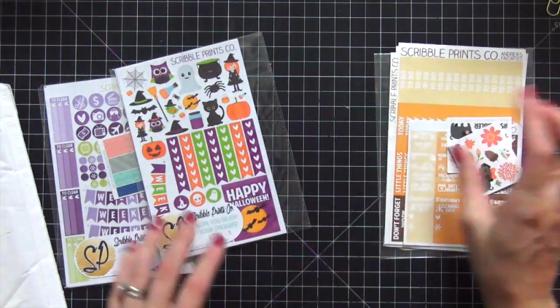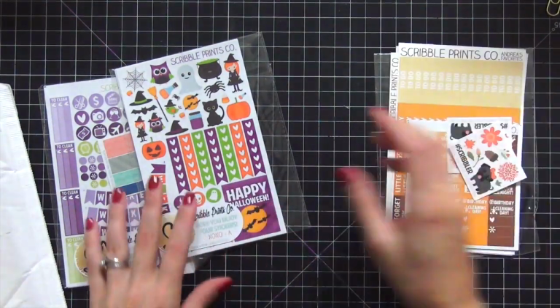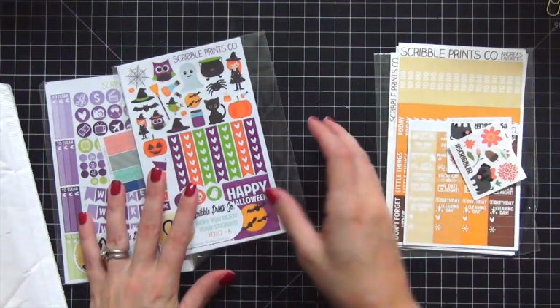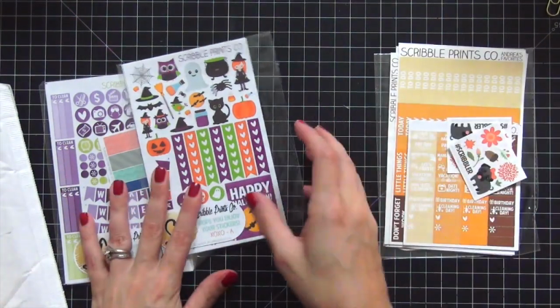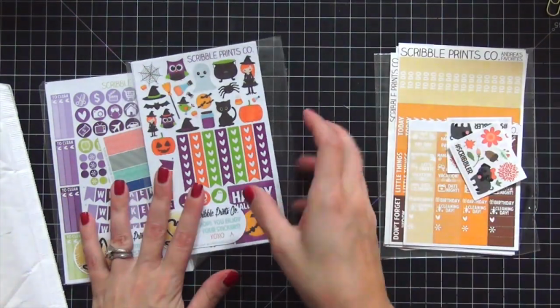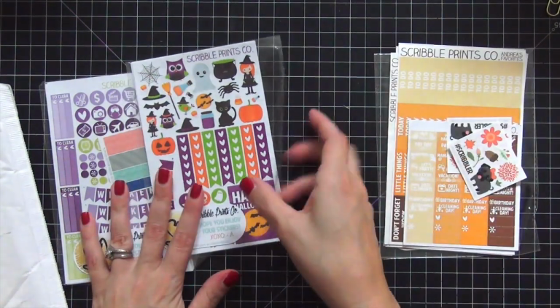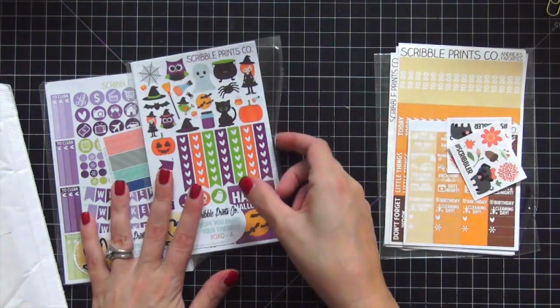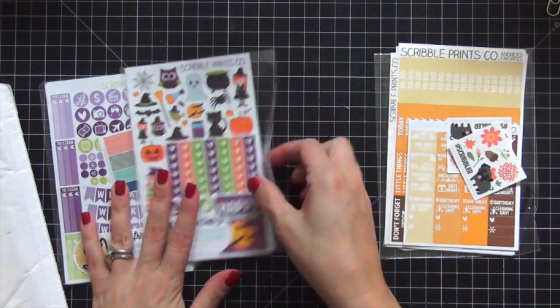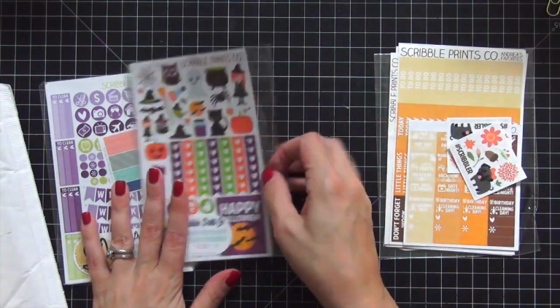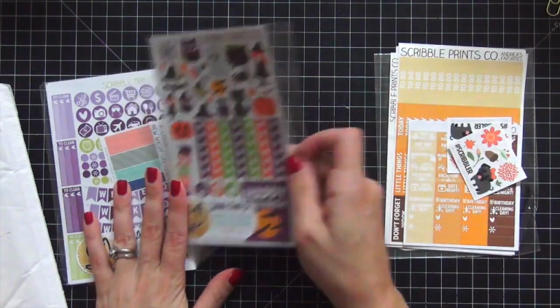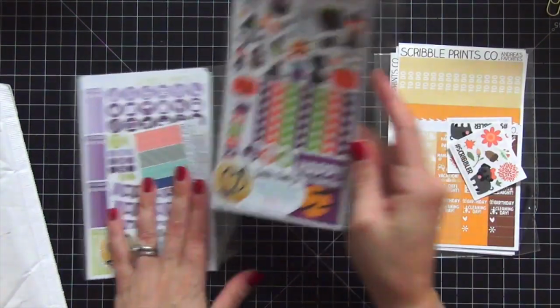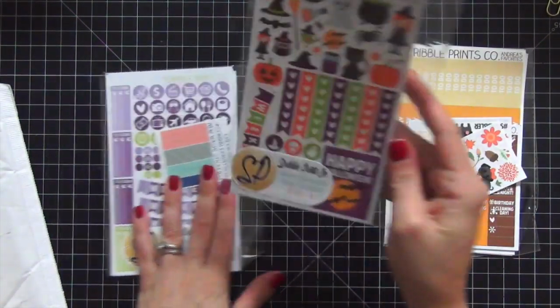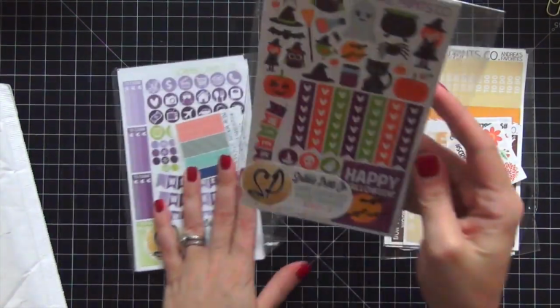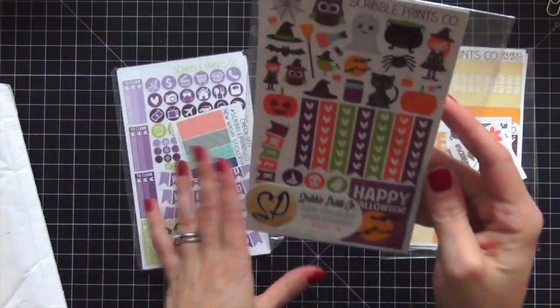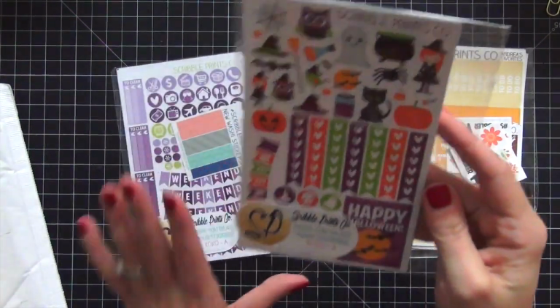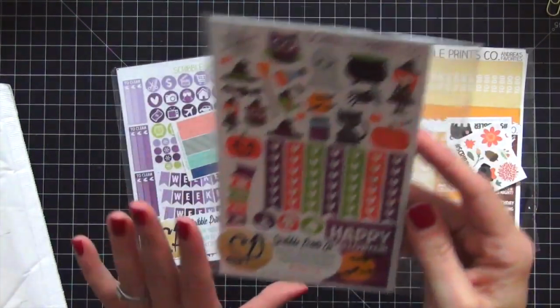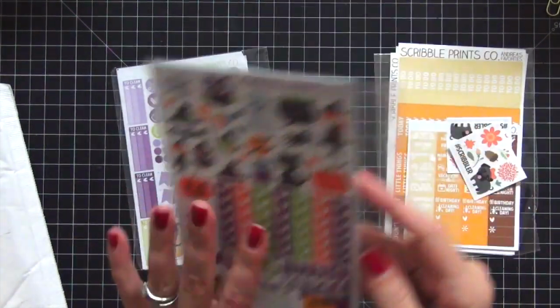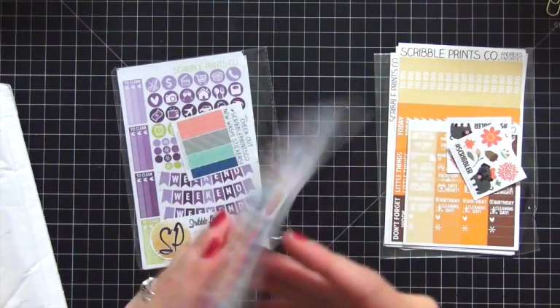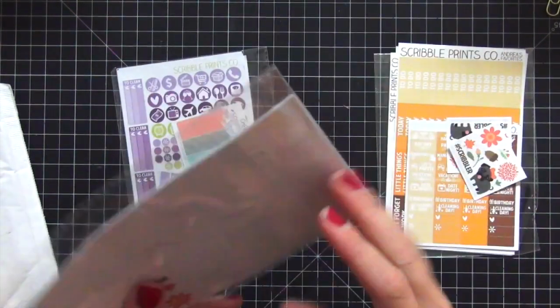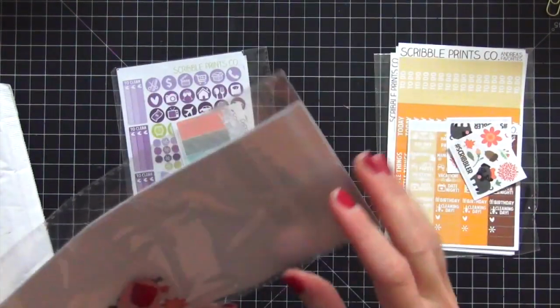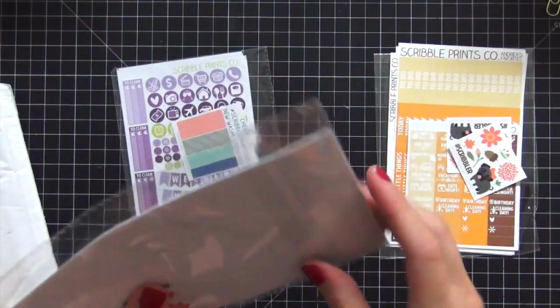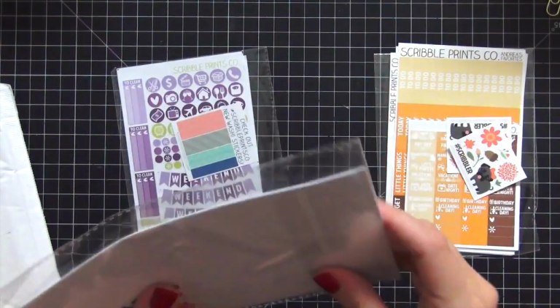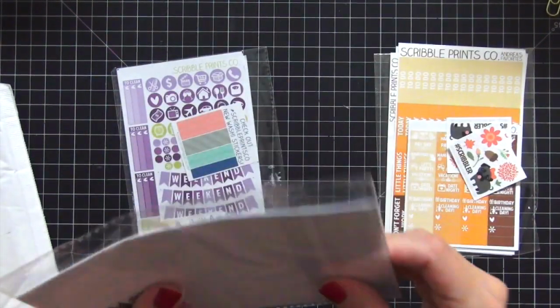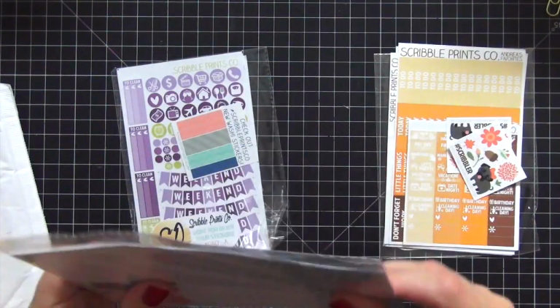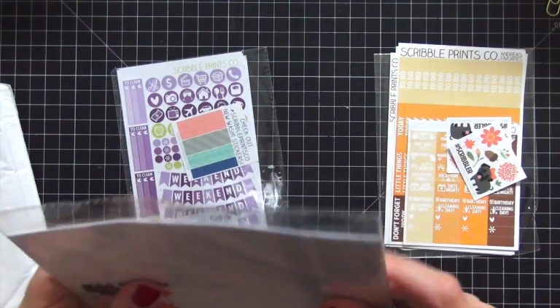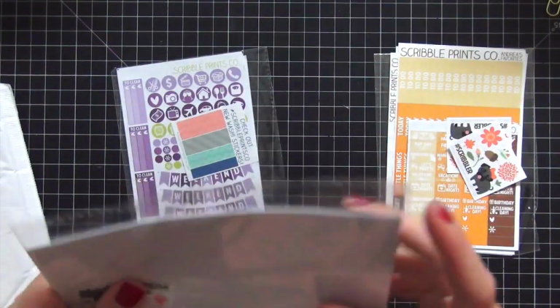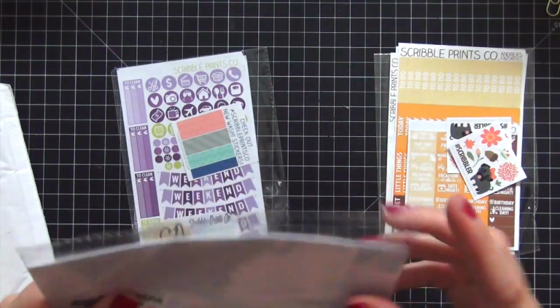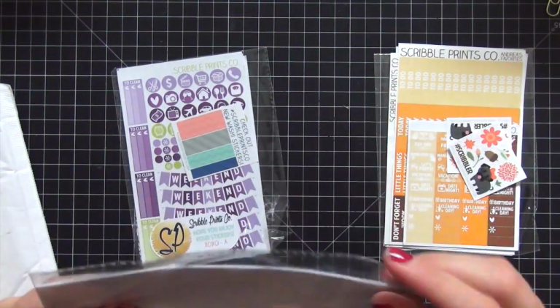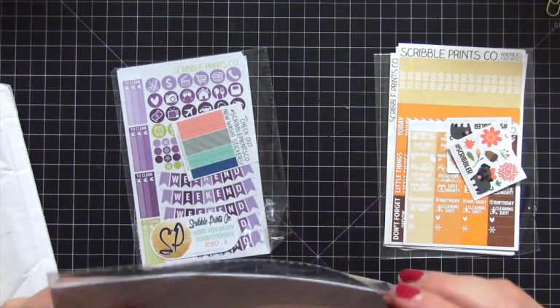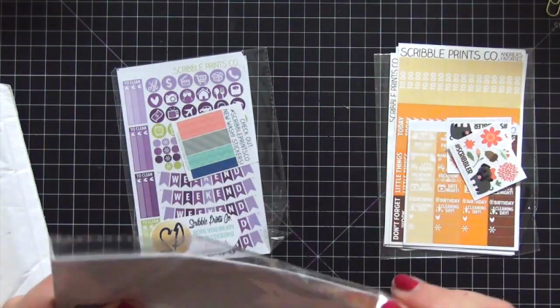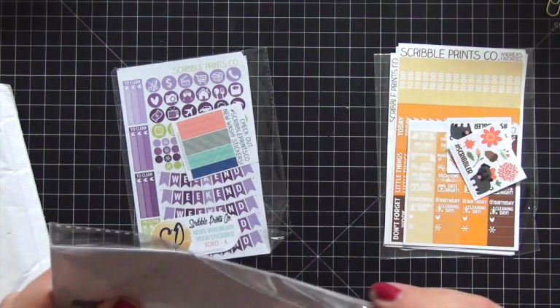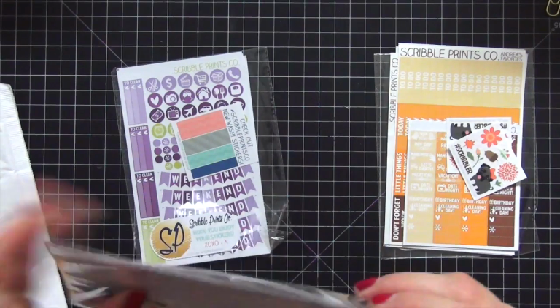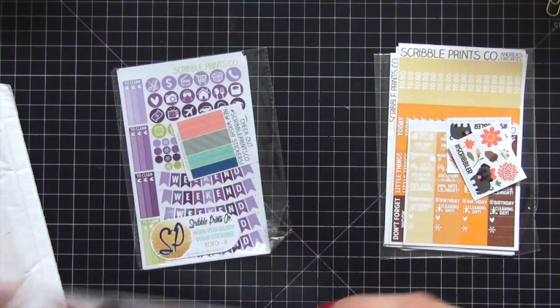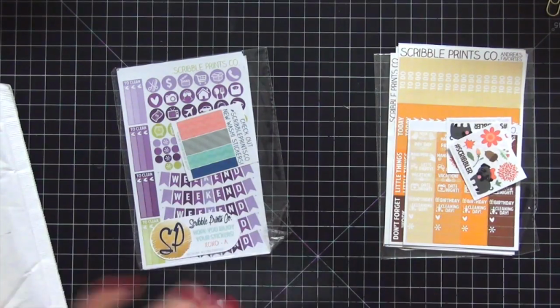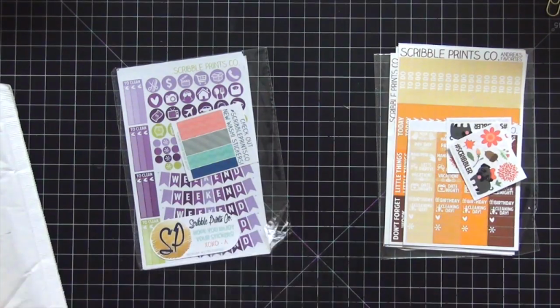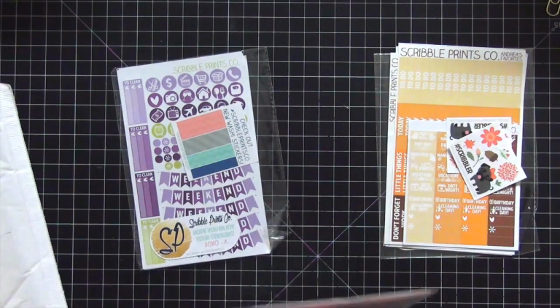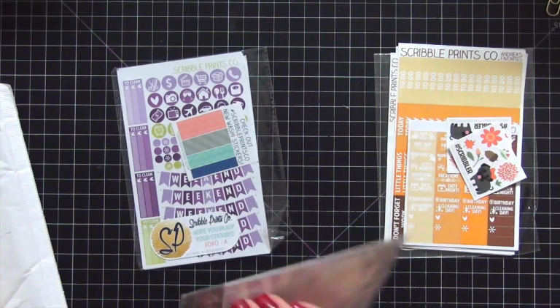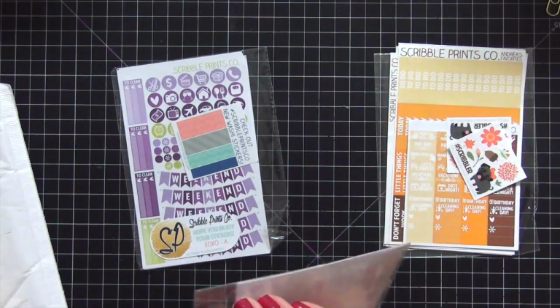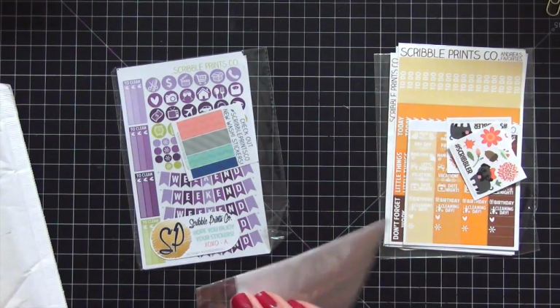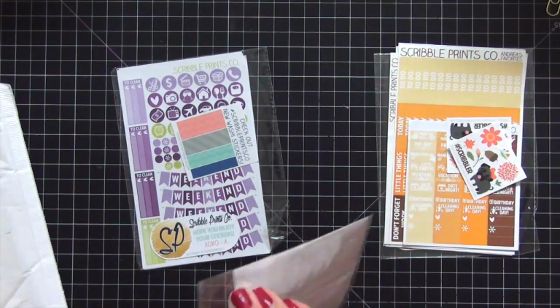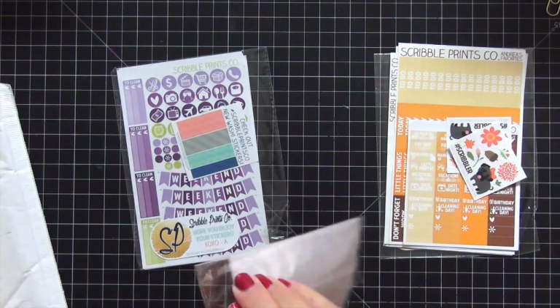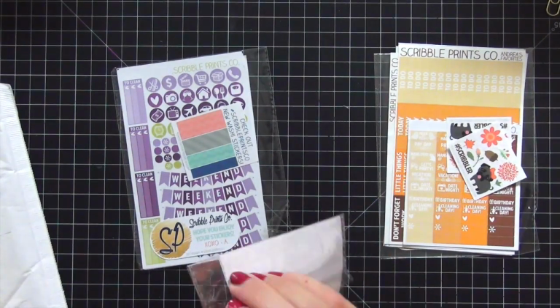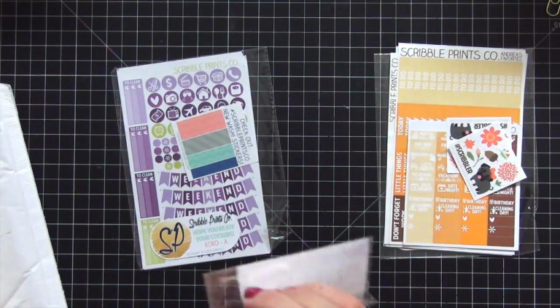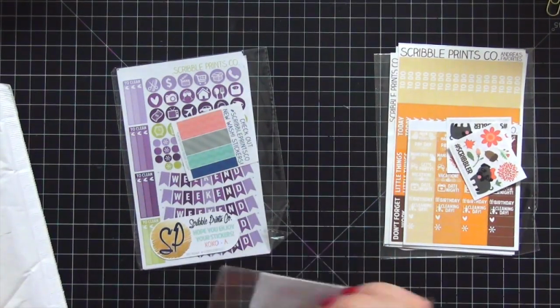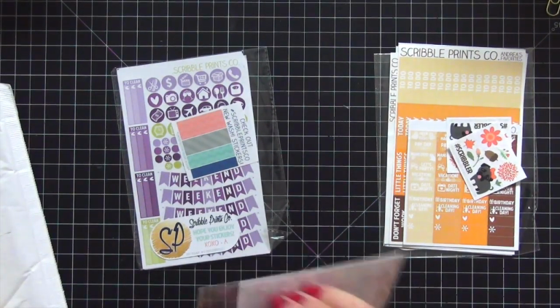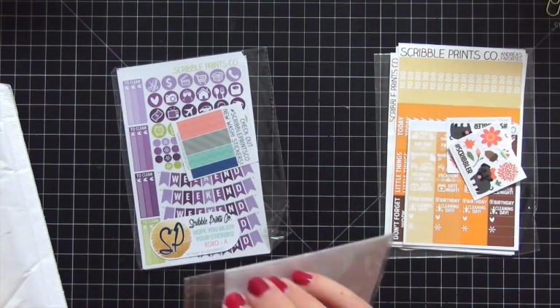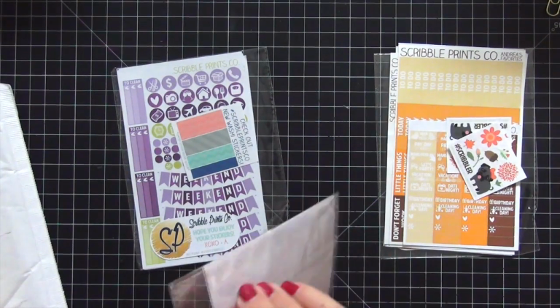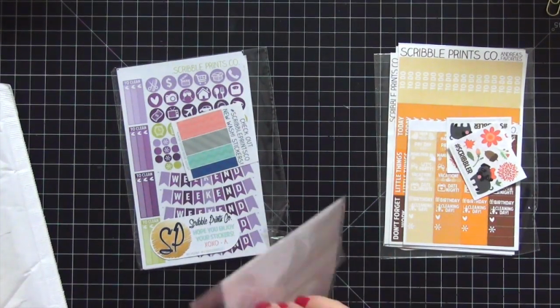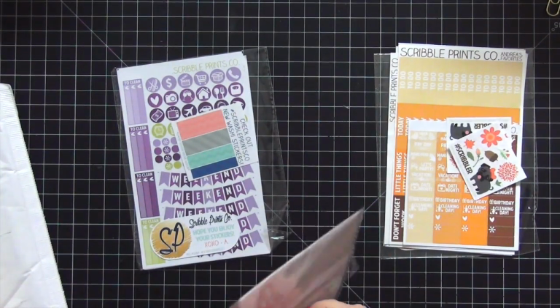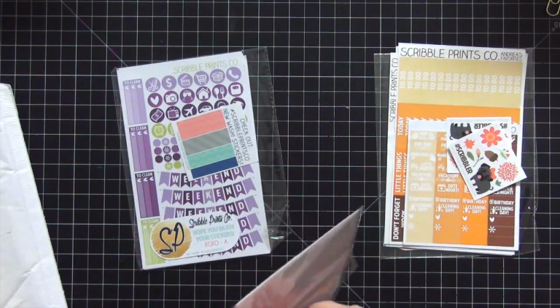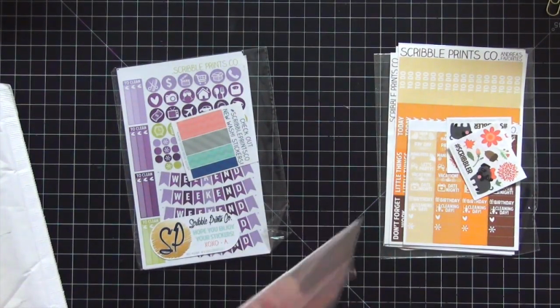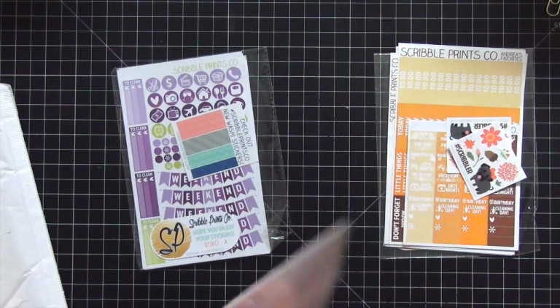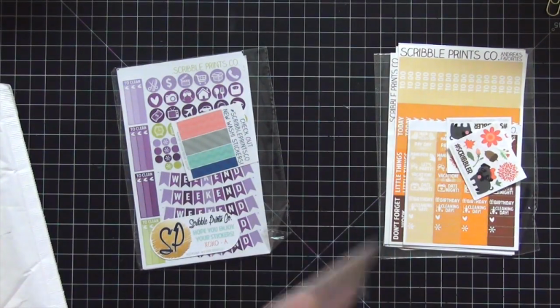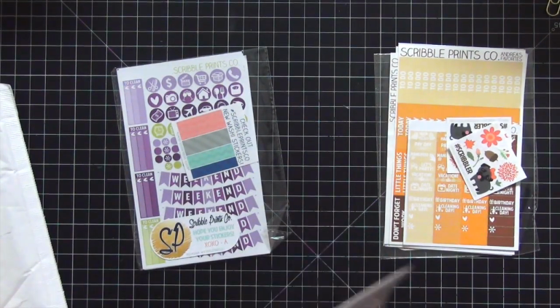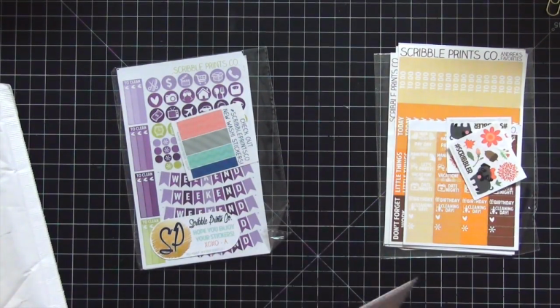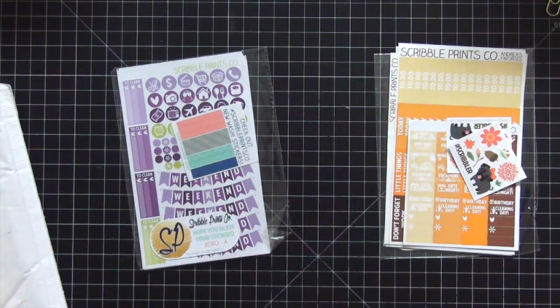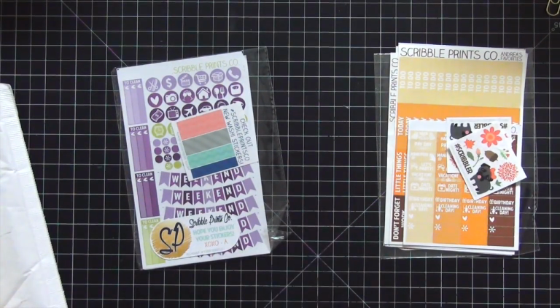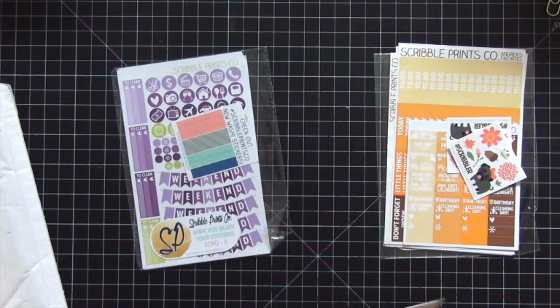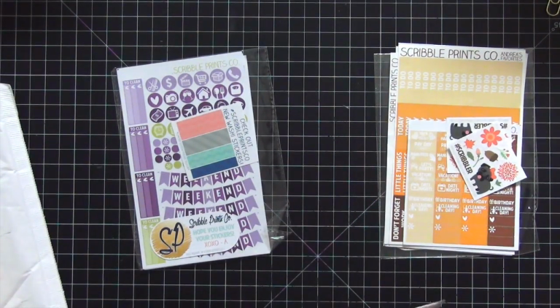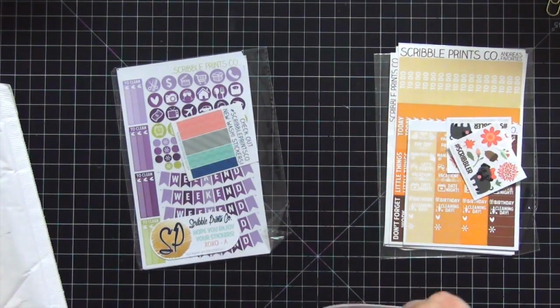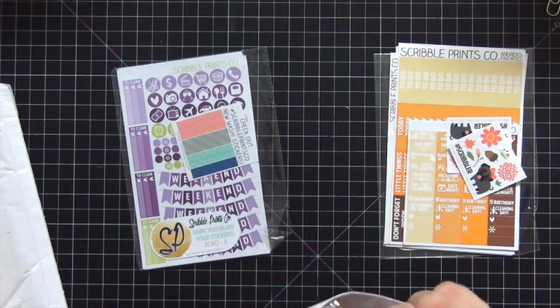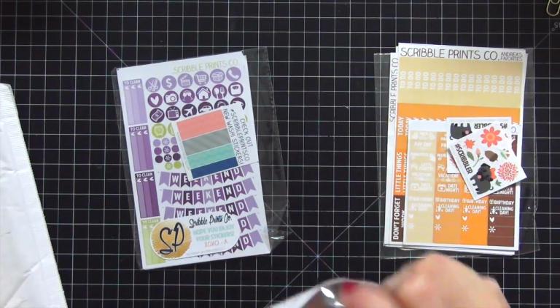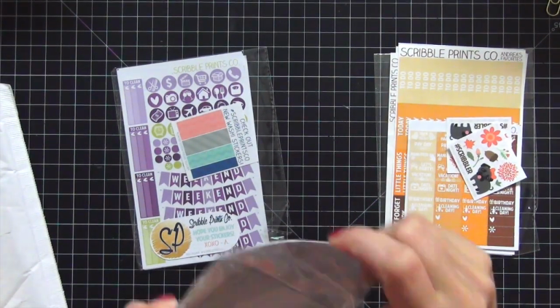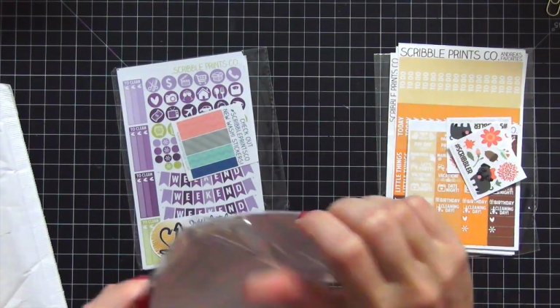Scribble Prints is definitely in my top three. Nicole Hutch is definitely in my top three. Hello Ashley Ann — I think she's in my top three too.